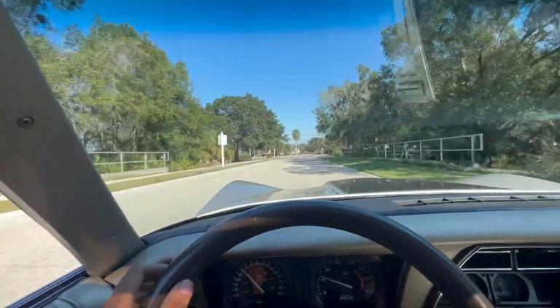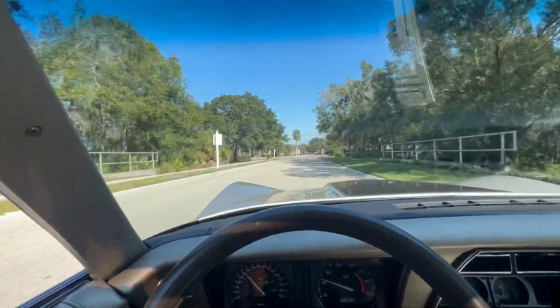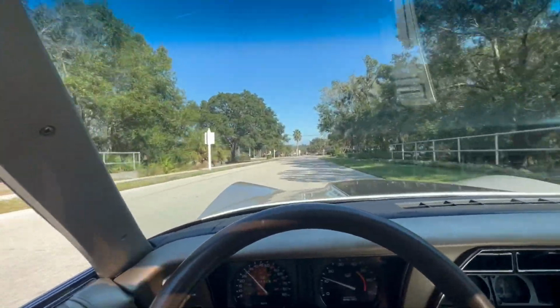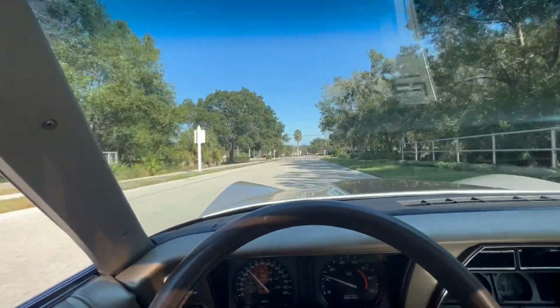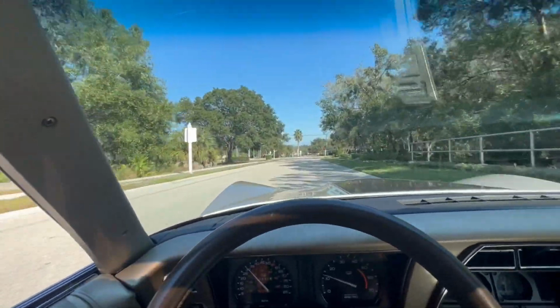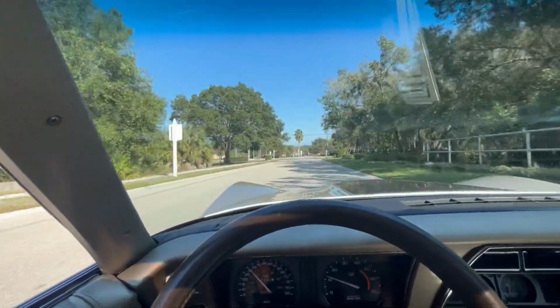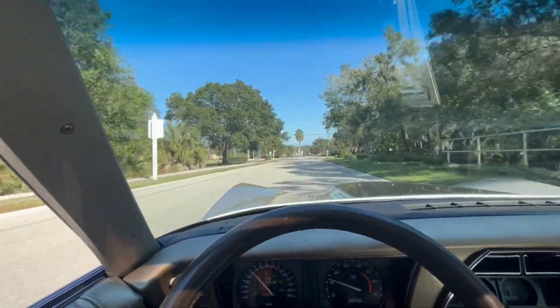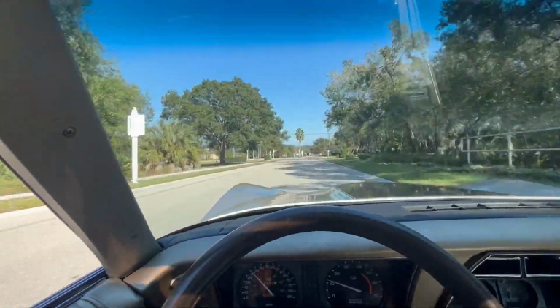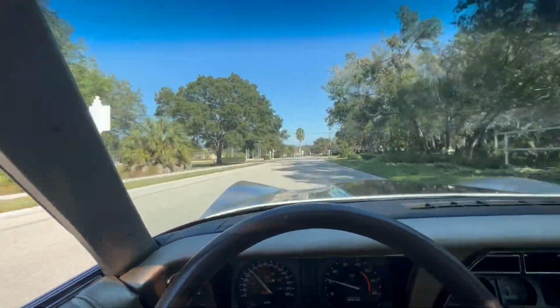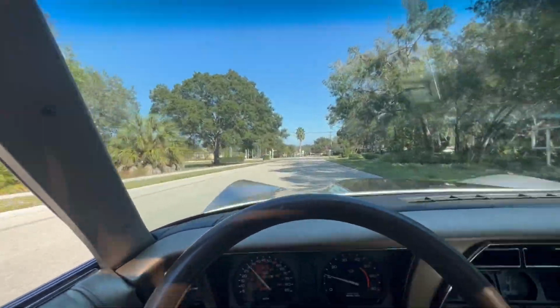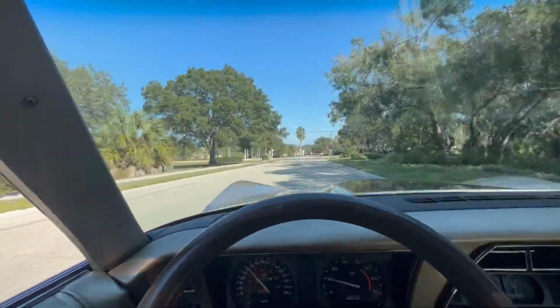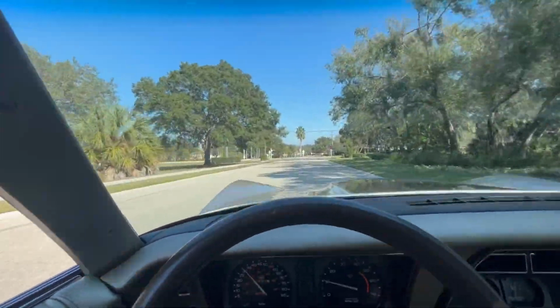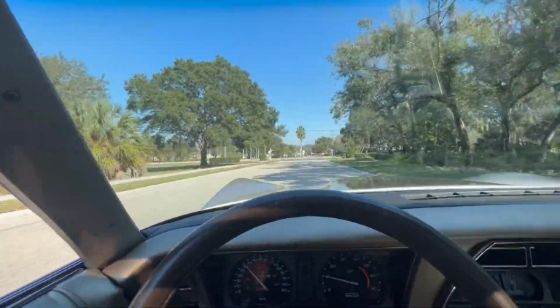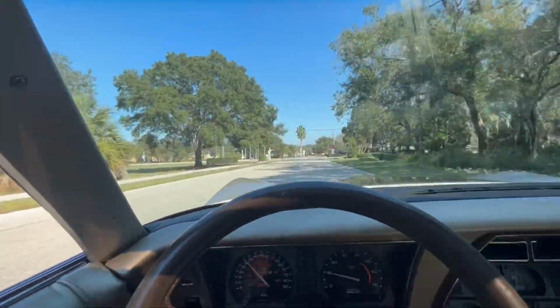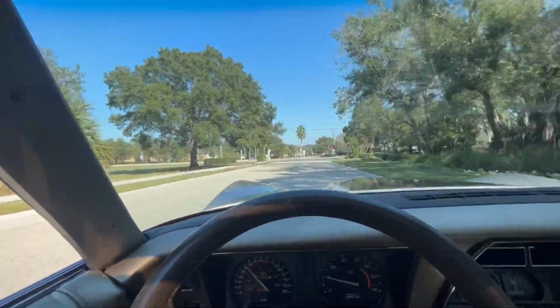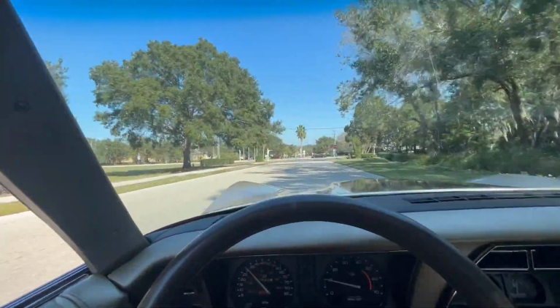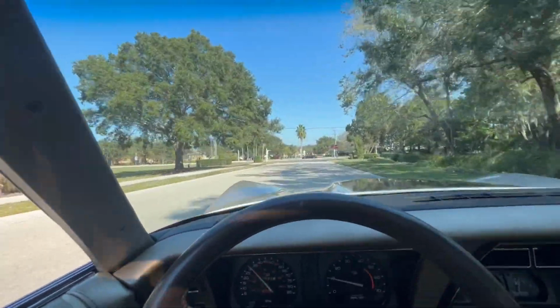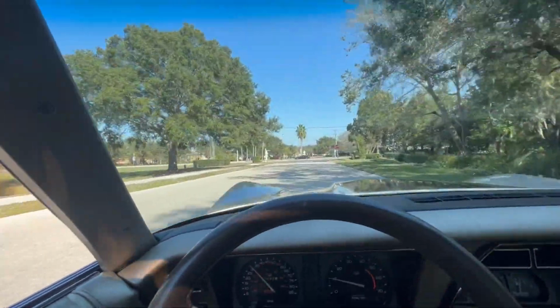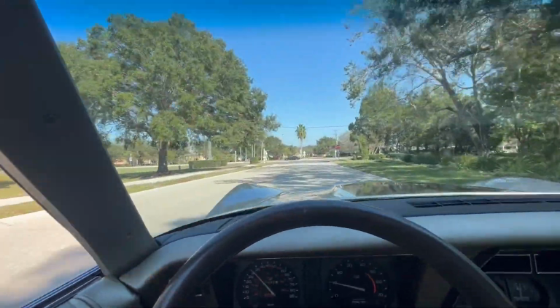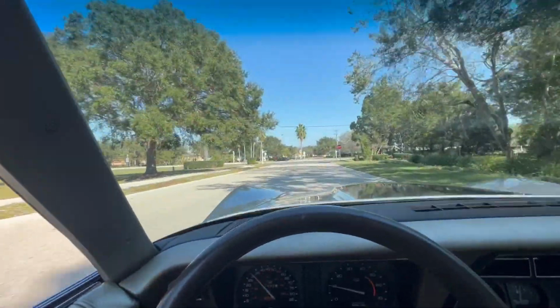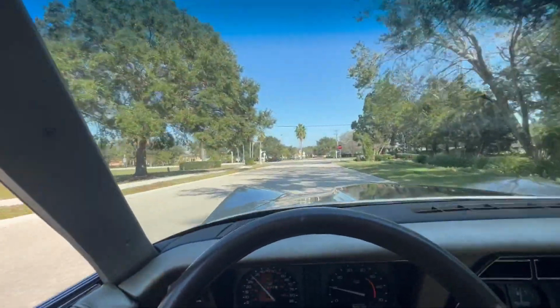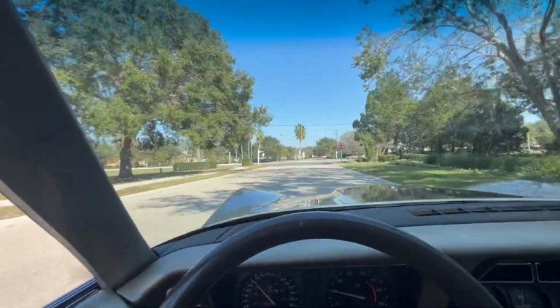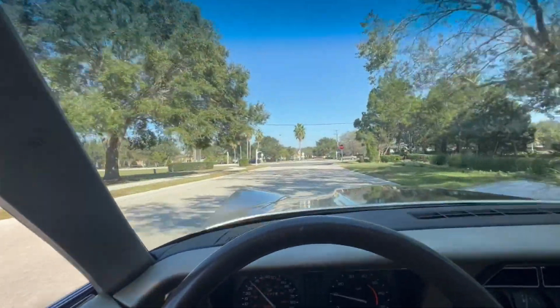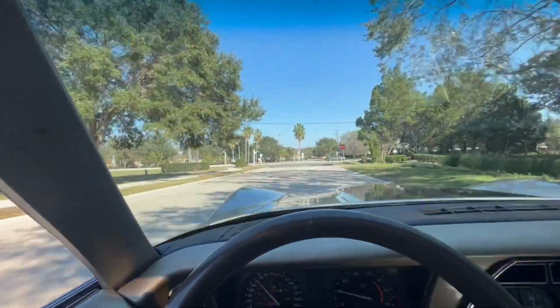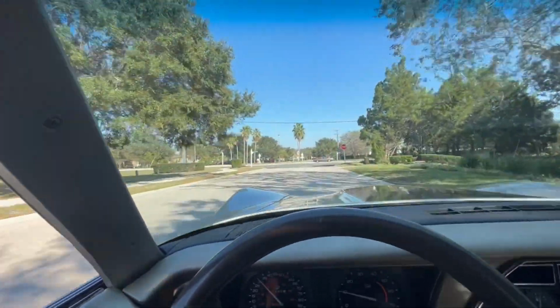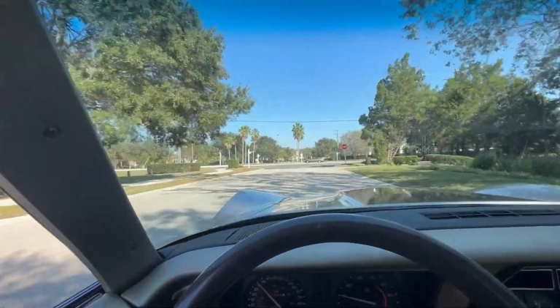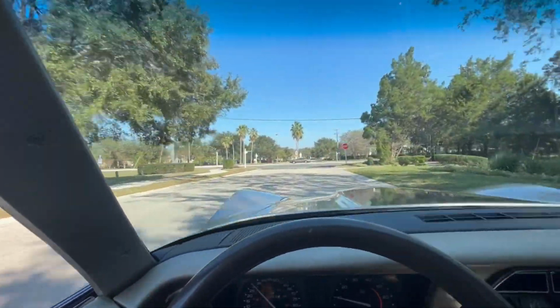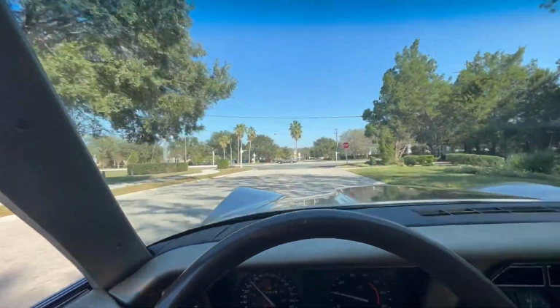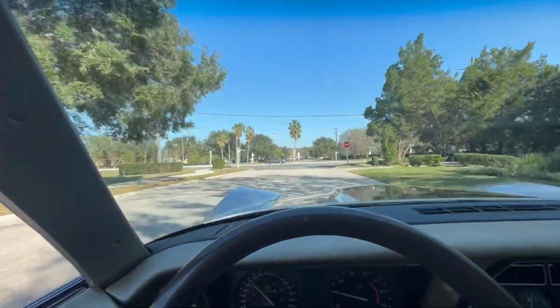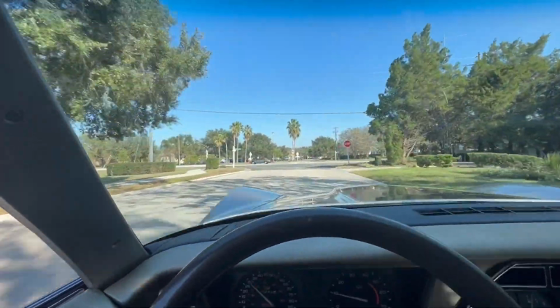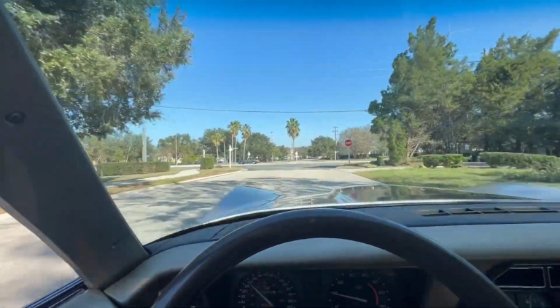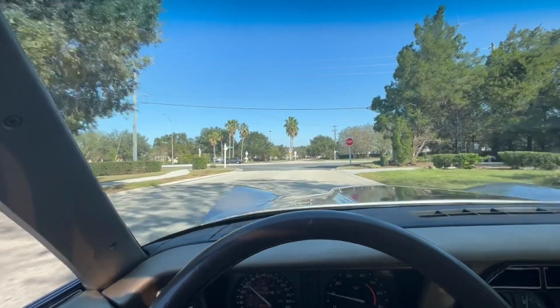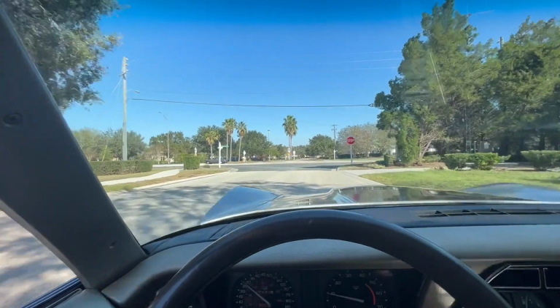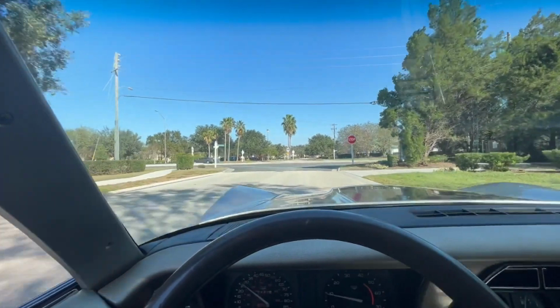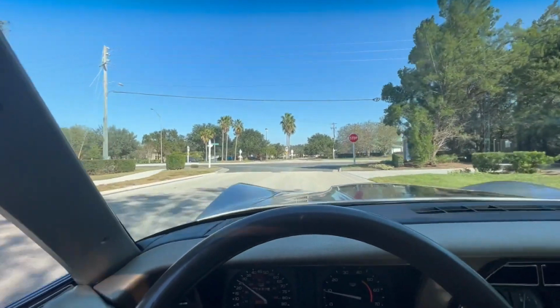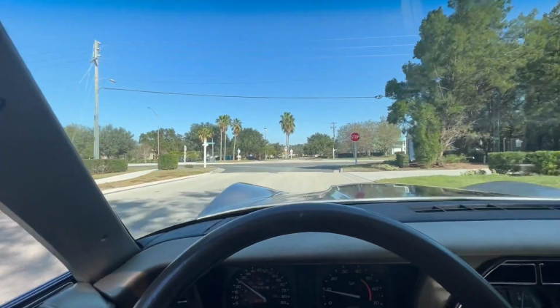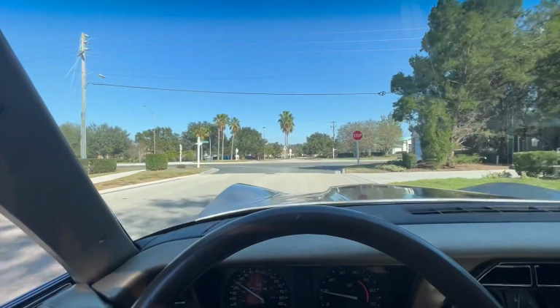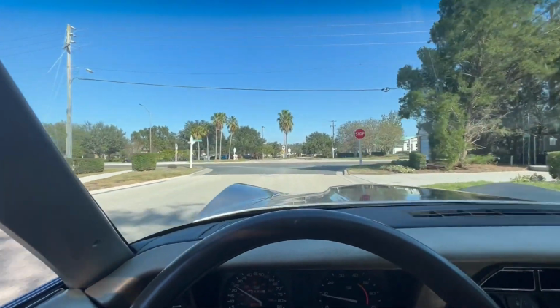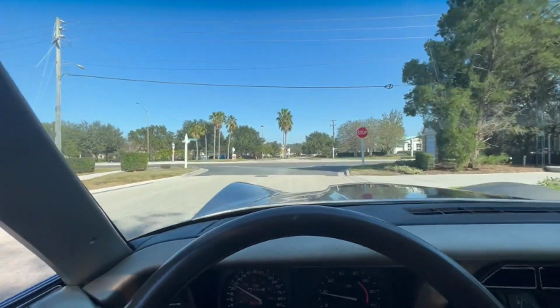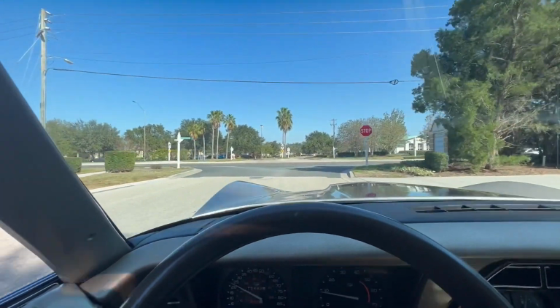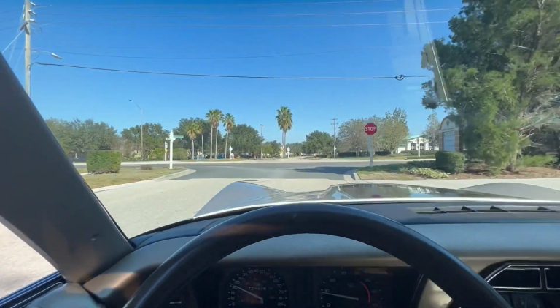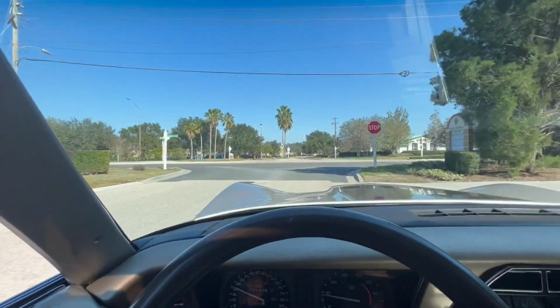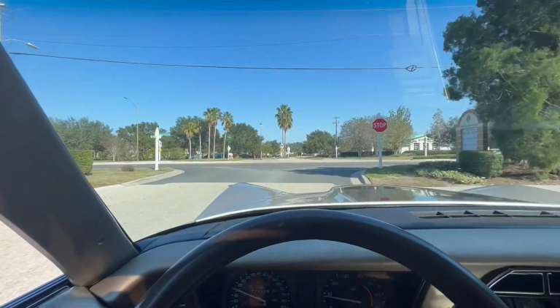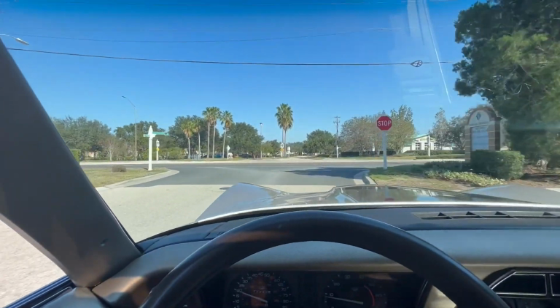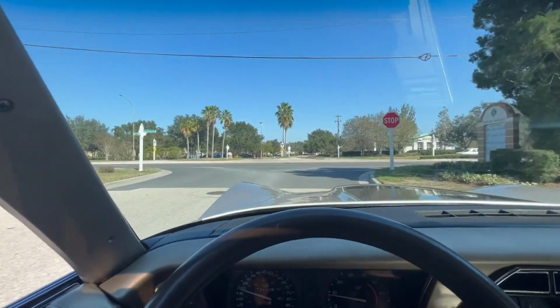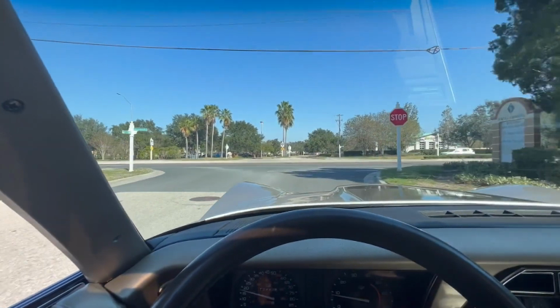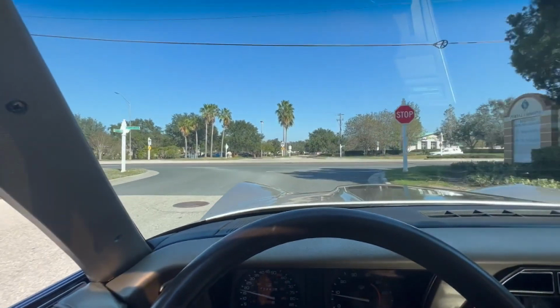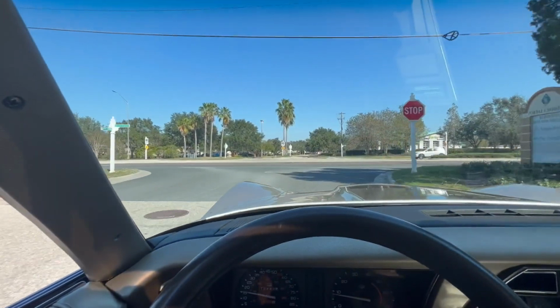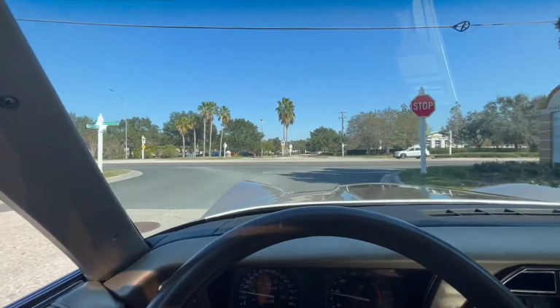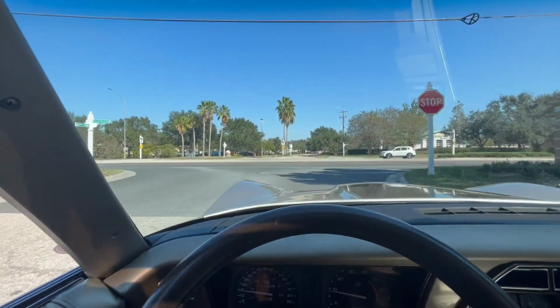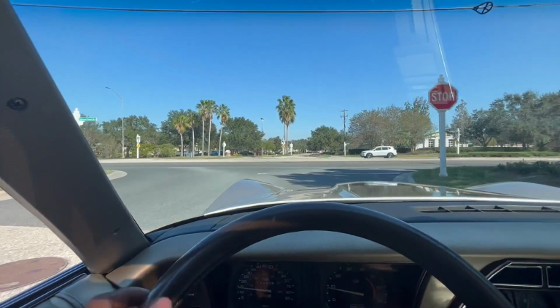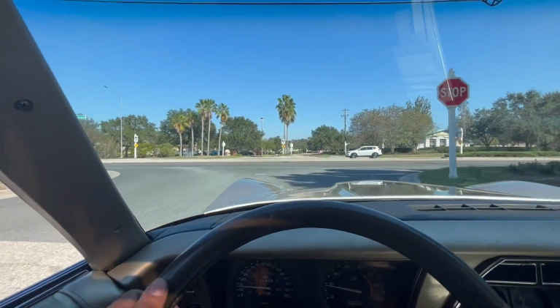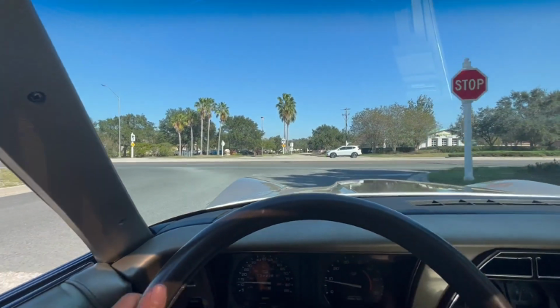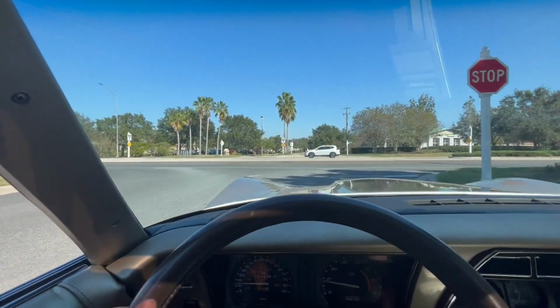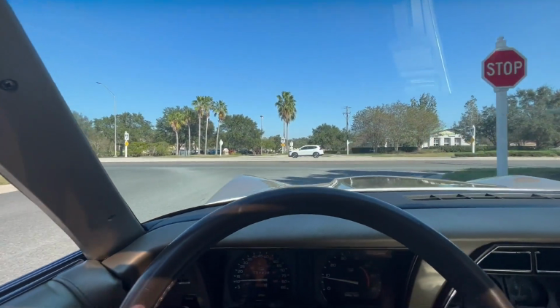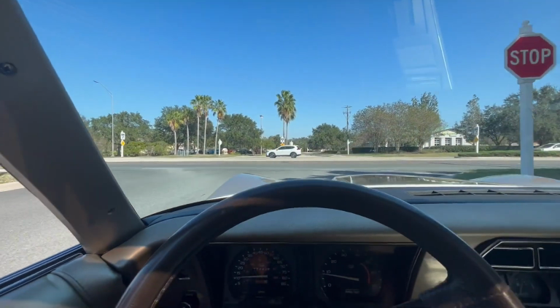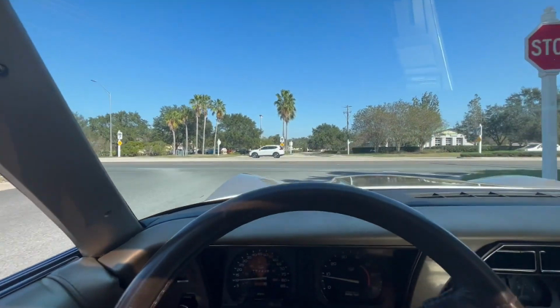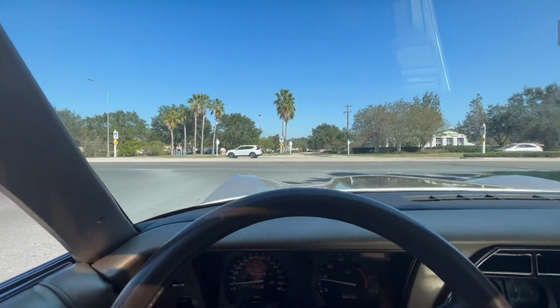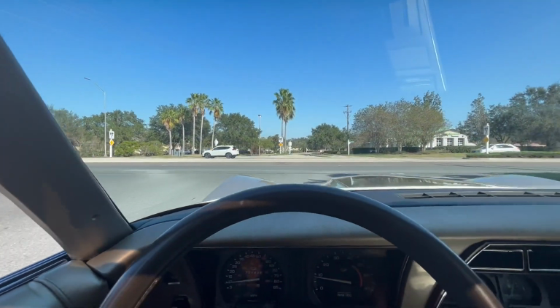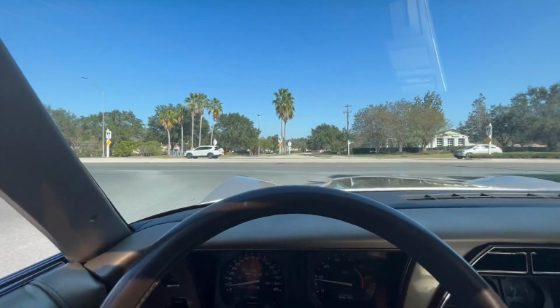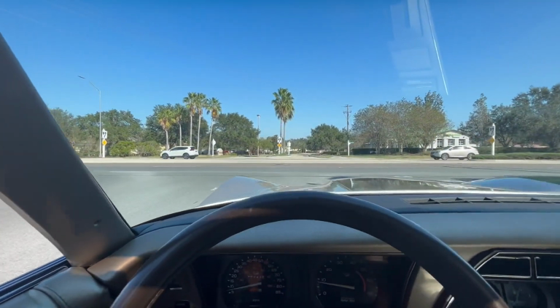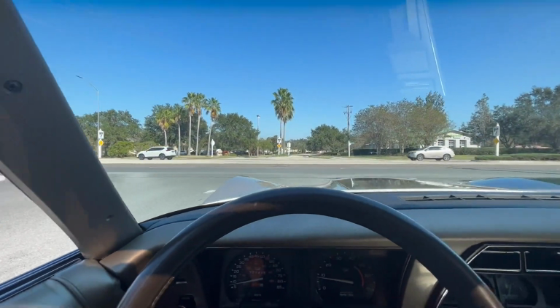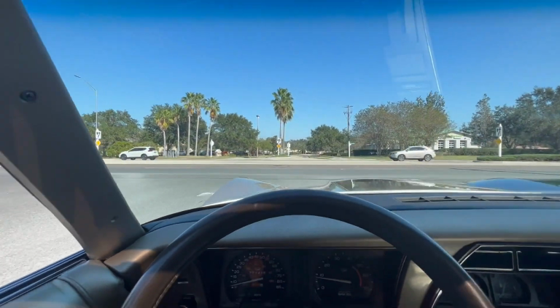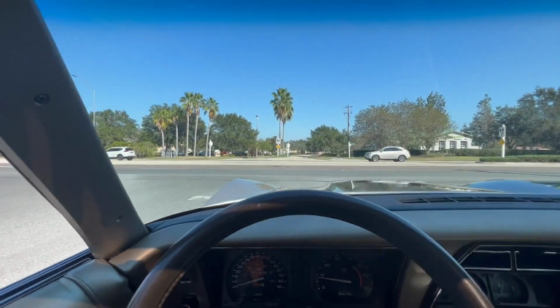Made for performance, especially with the hideaway headlights. Anyway, we're going to turn her around, get her on the lift, and let you guys take a look at the underneath. We'll see you there.